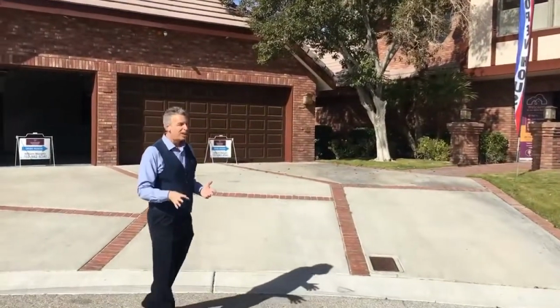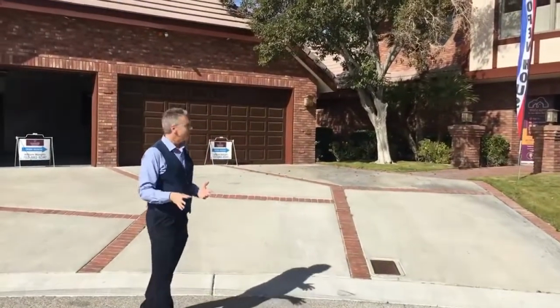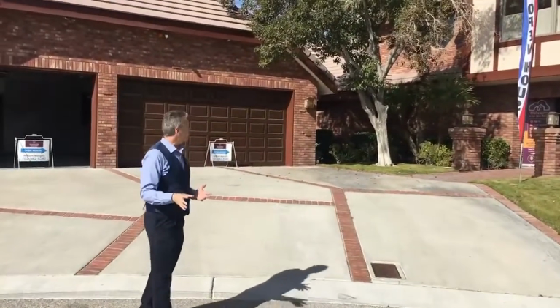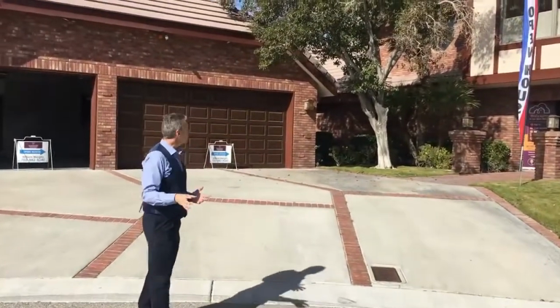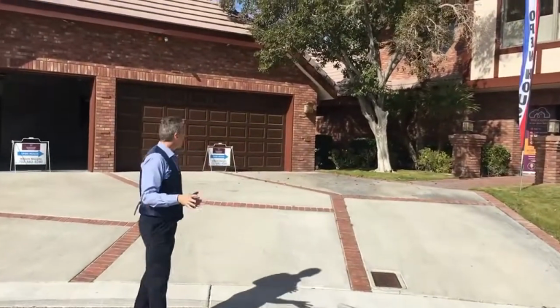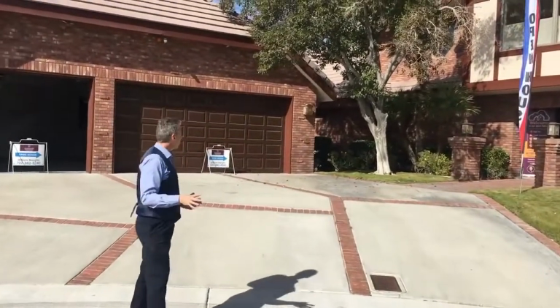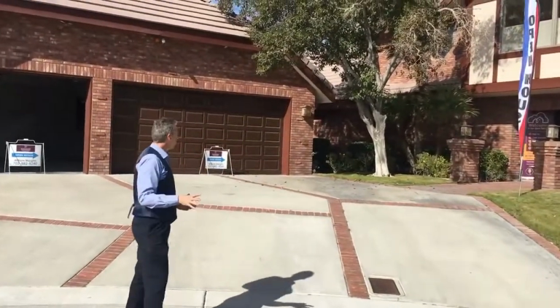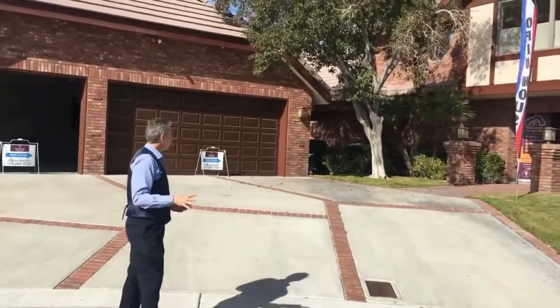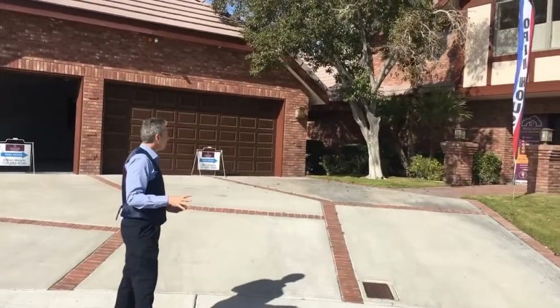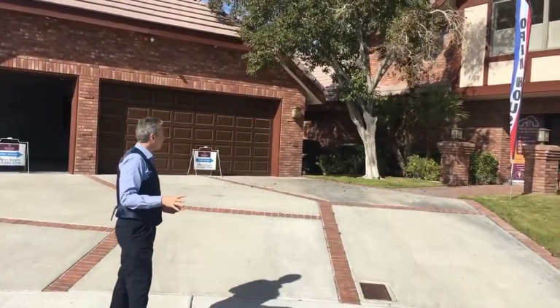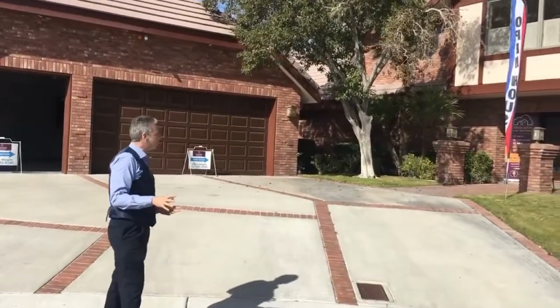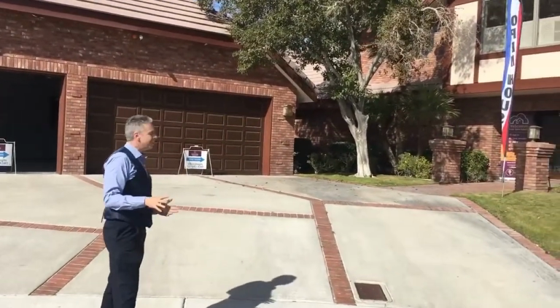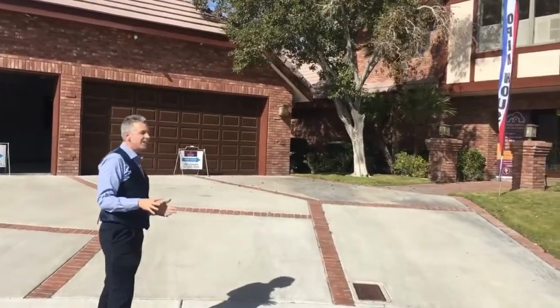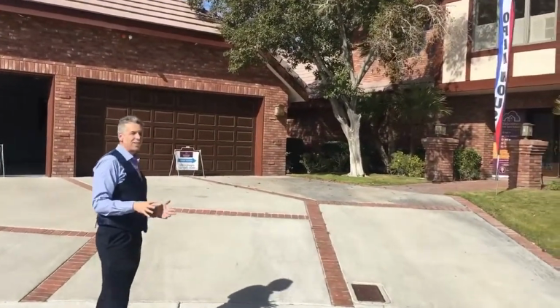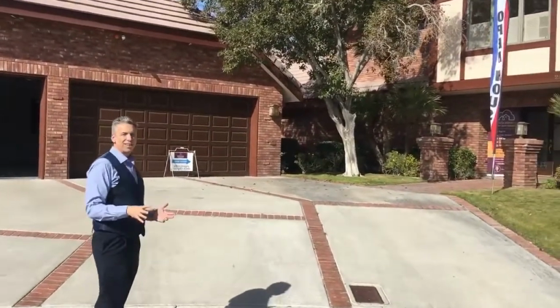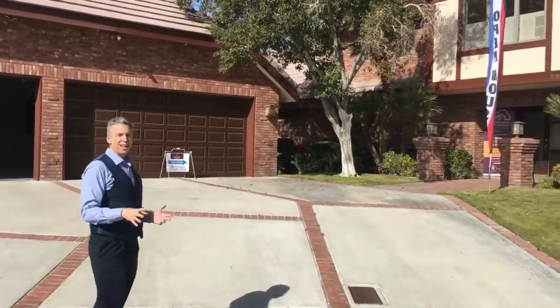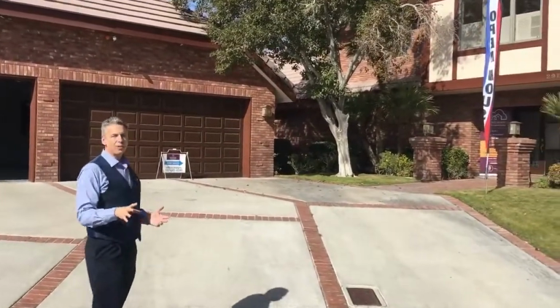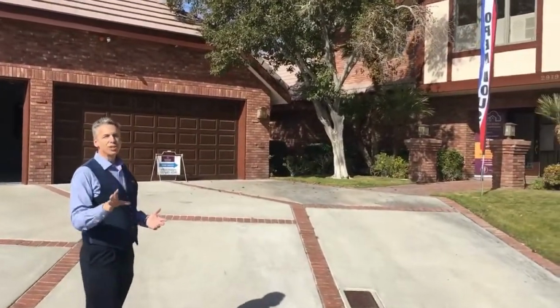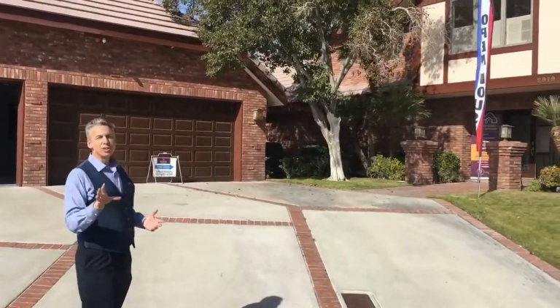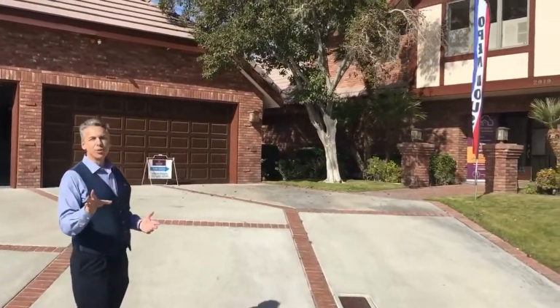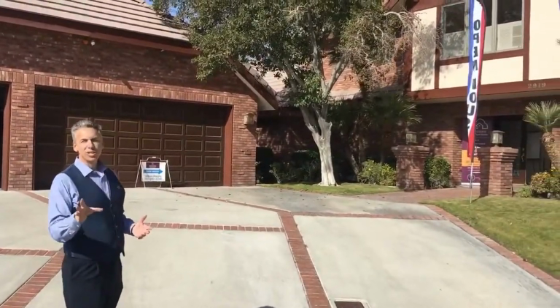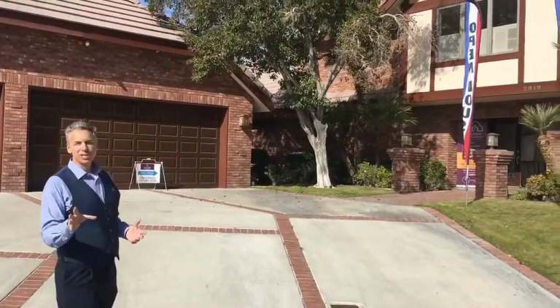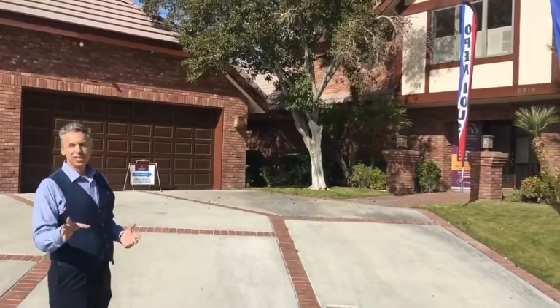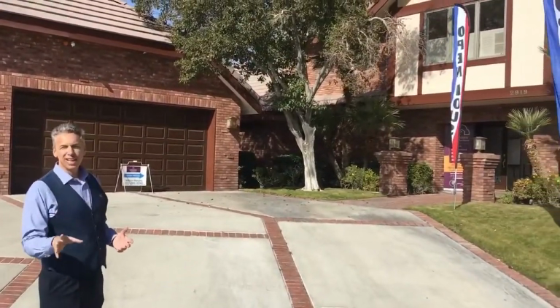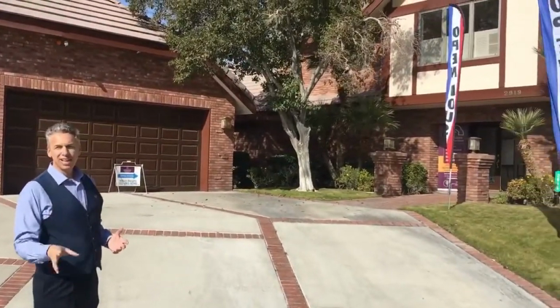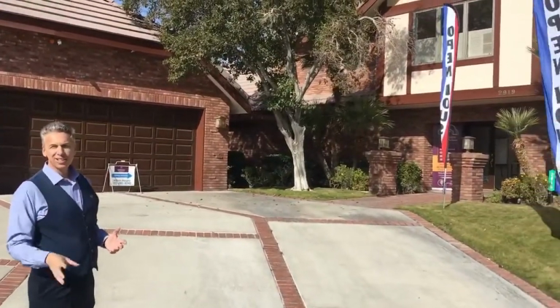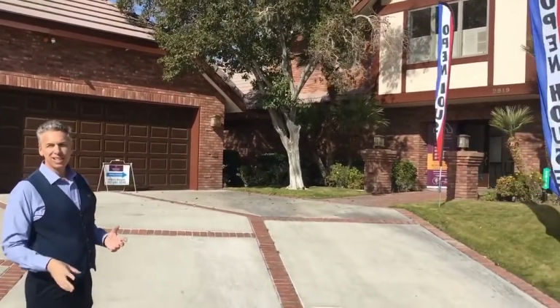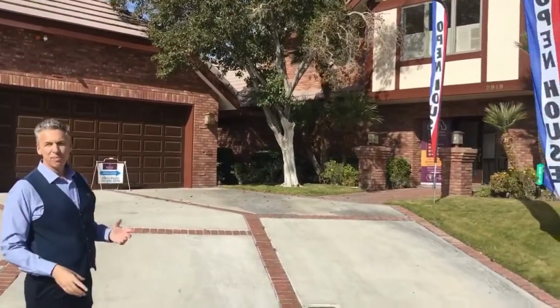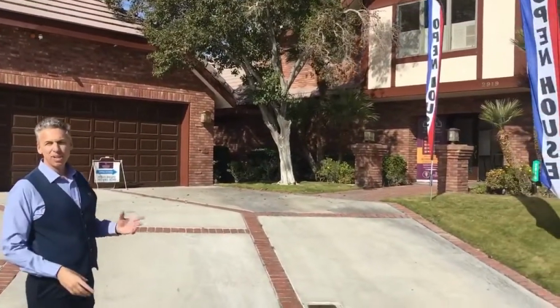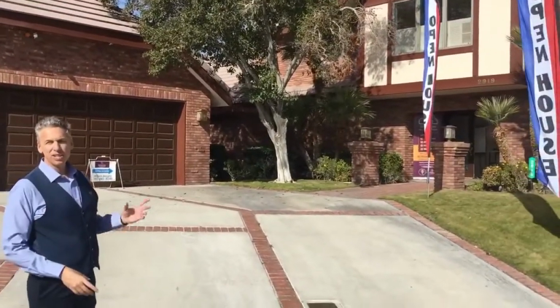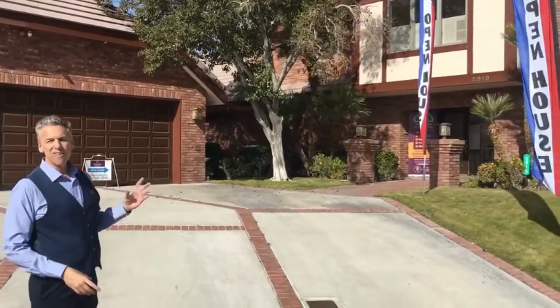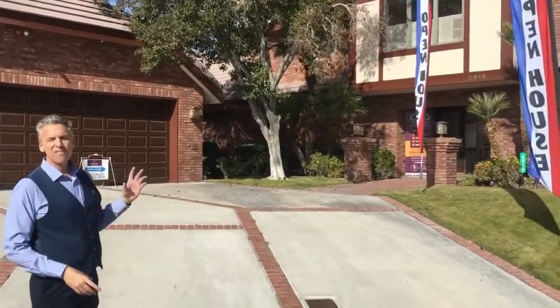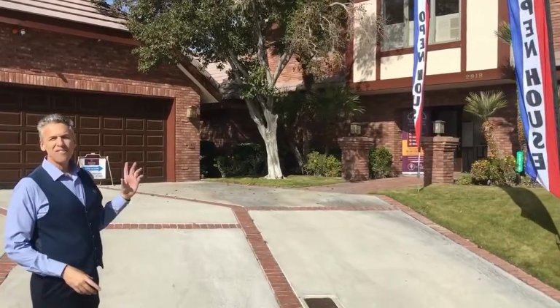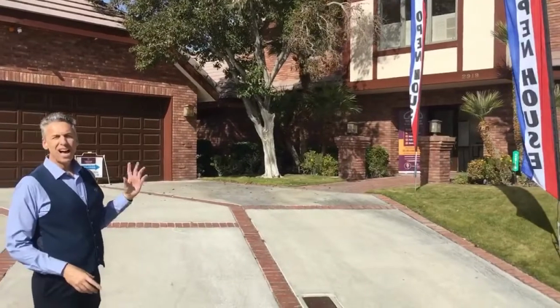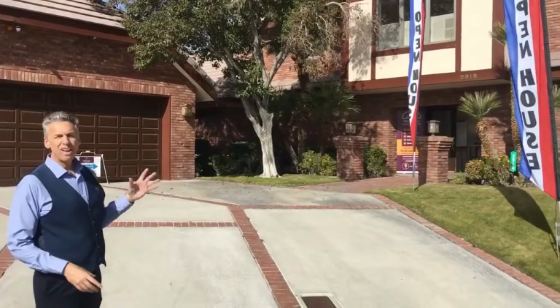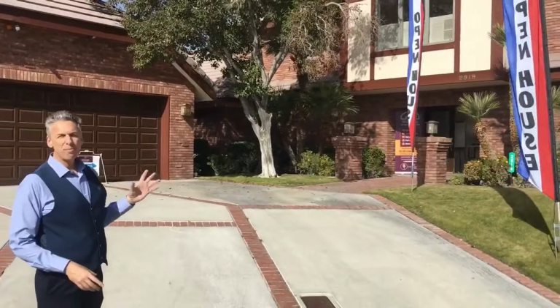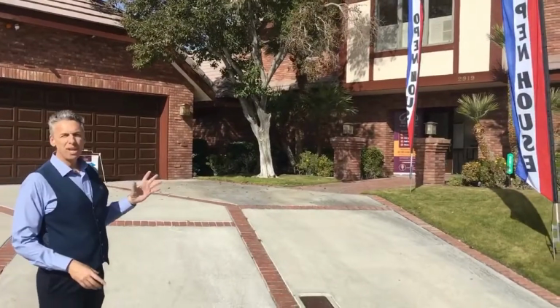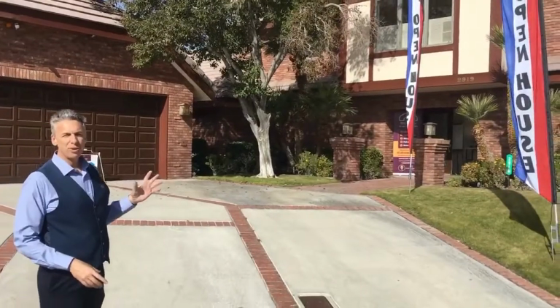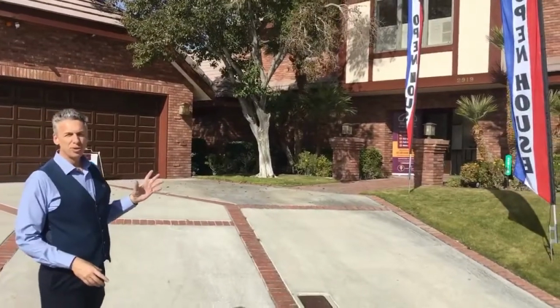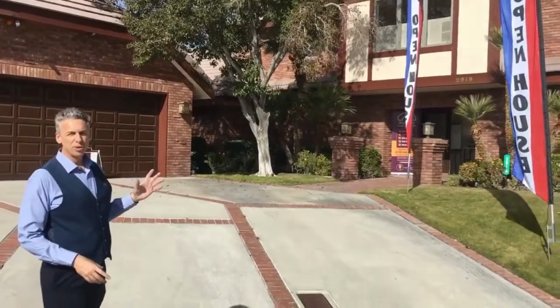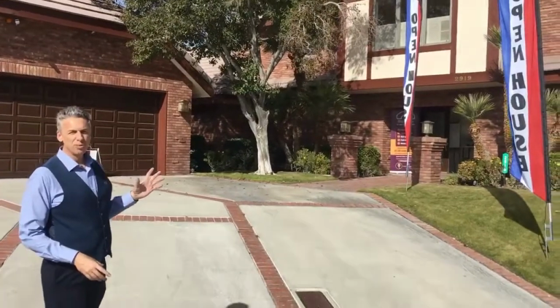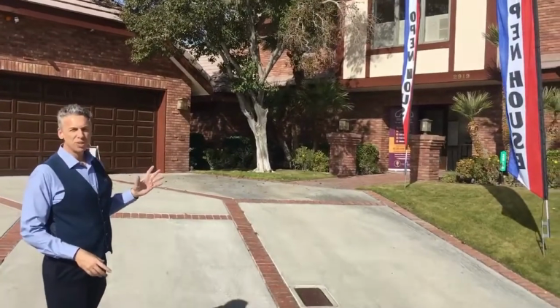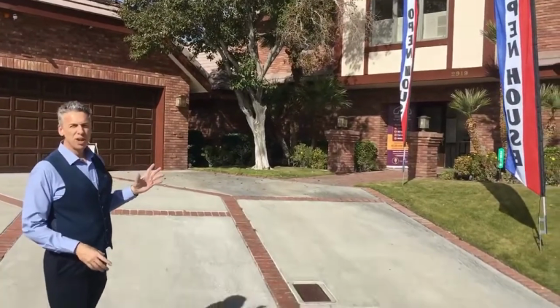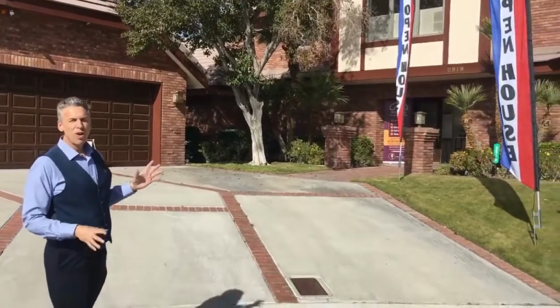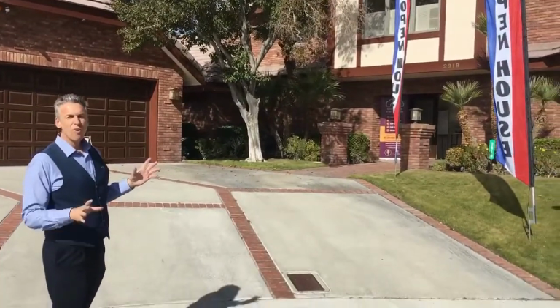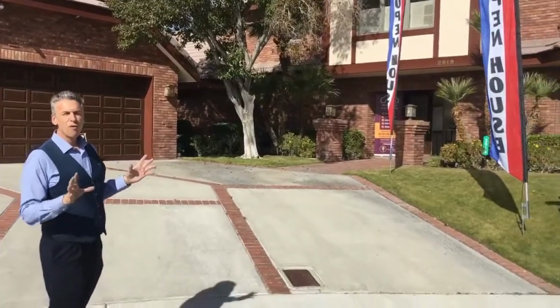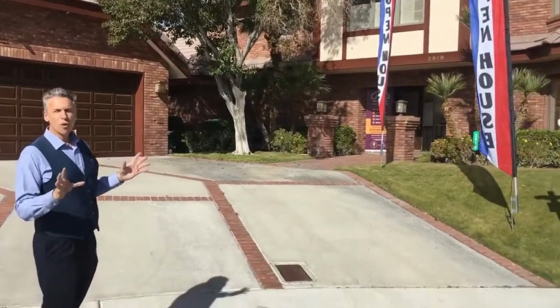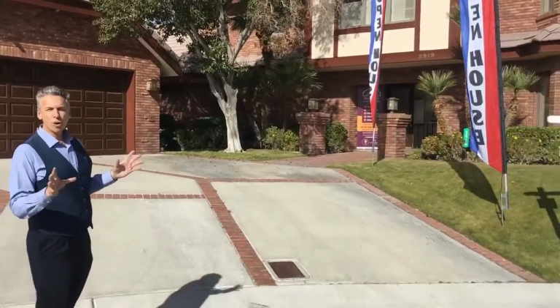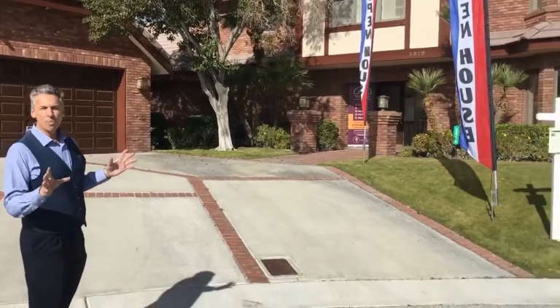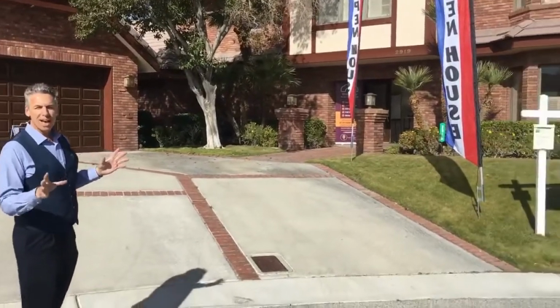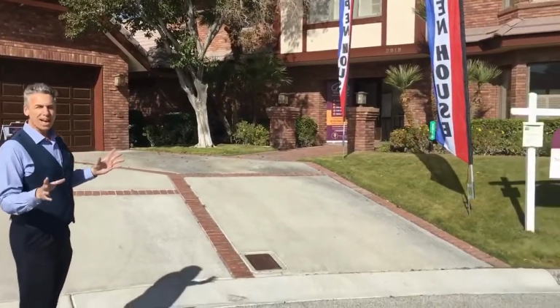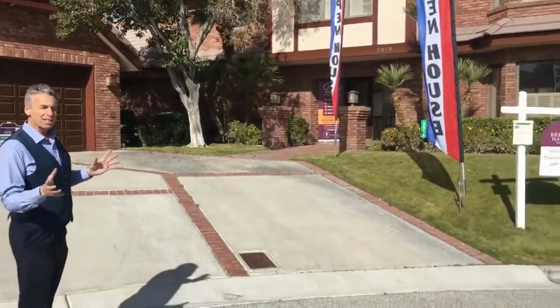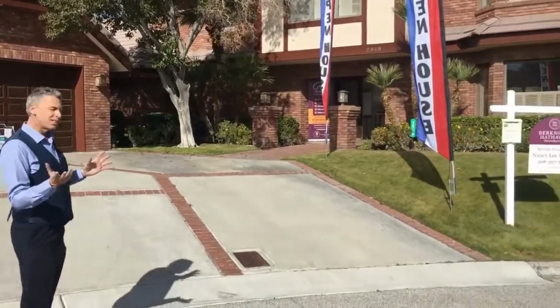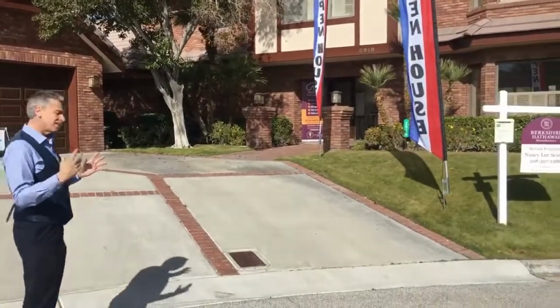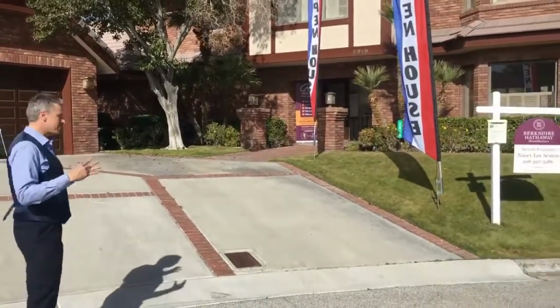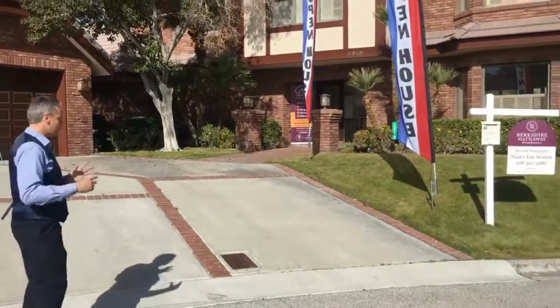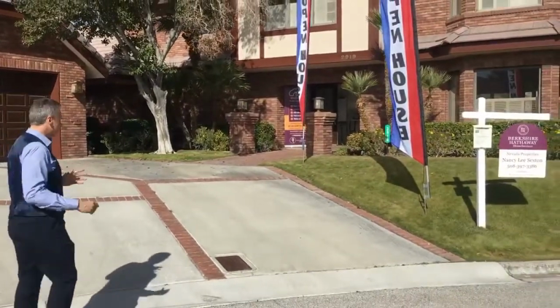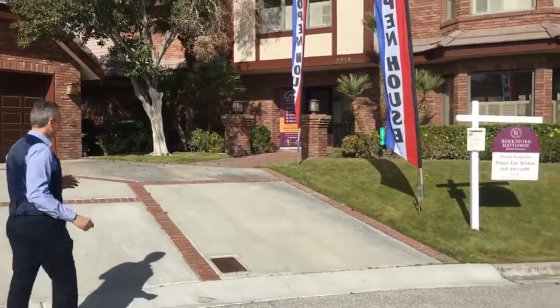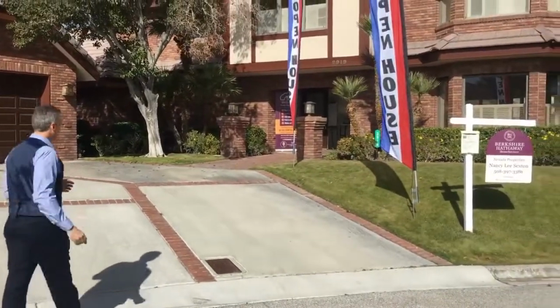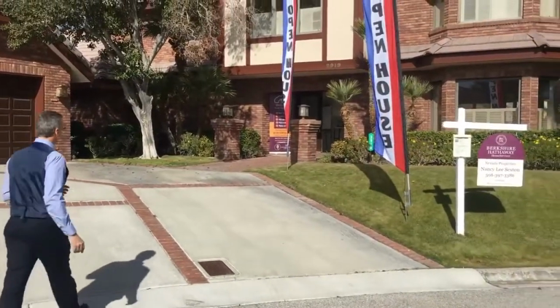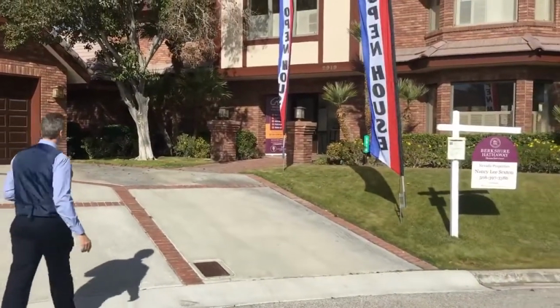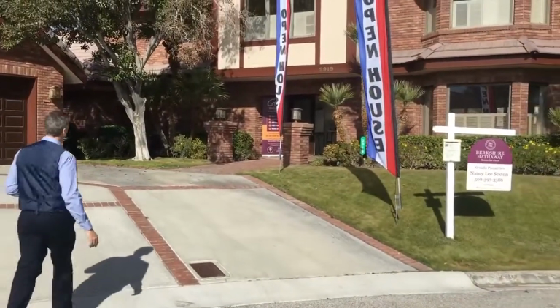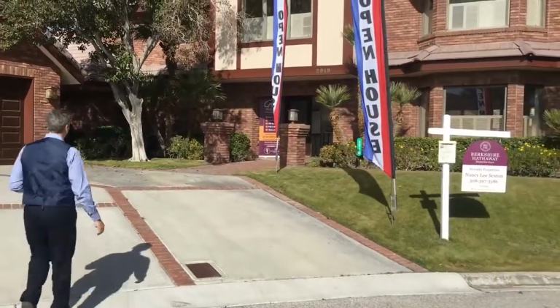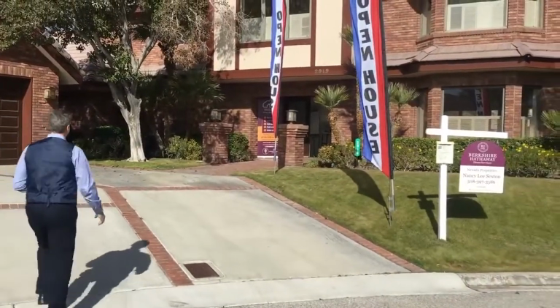This property right here, not only is it gorgeous on the outside, but it's five bedrooms, four baths. Let's start taking it inside.